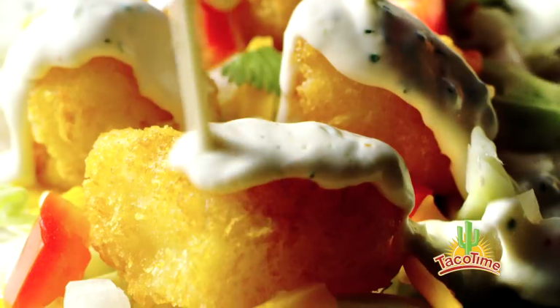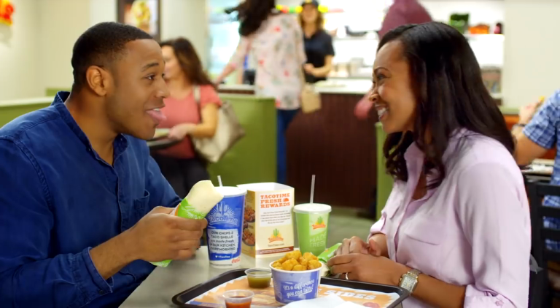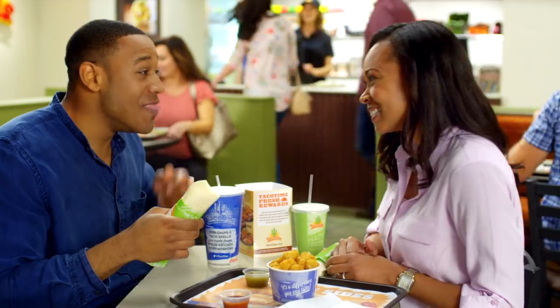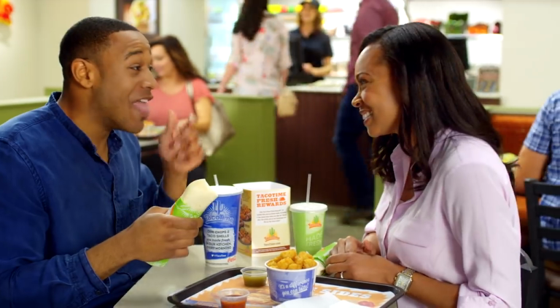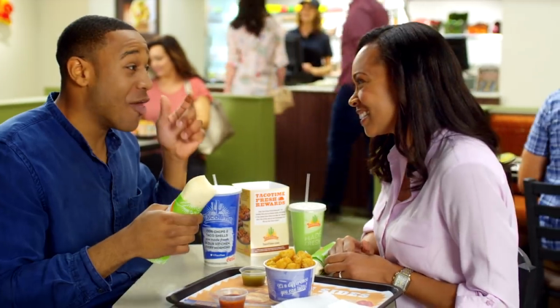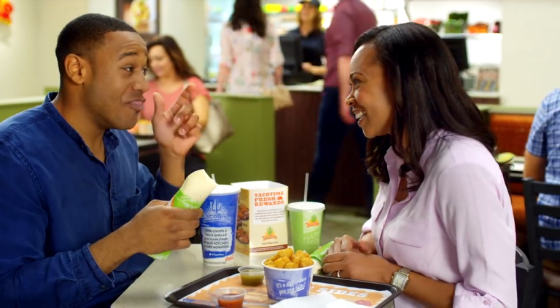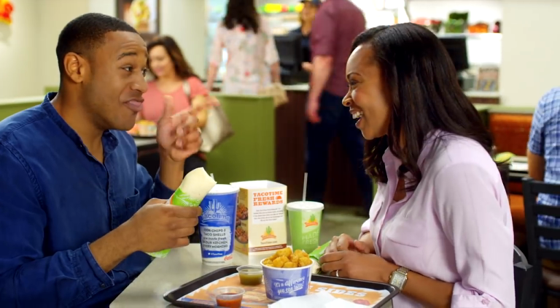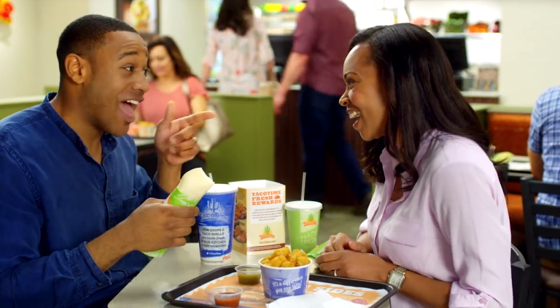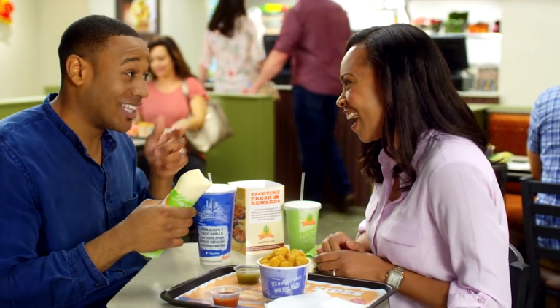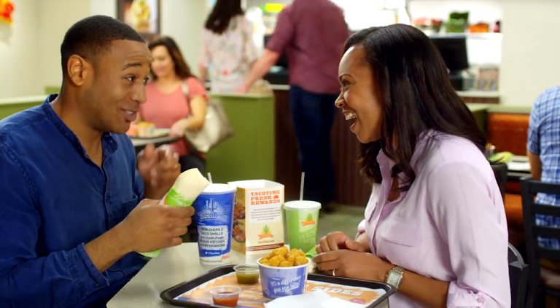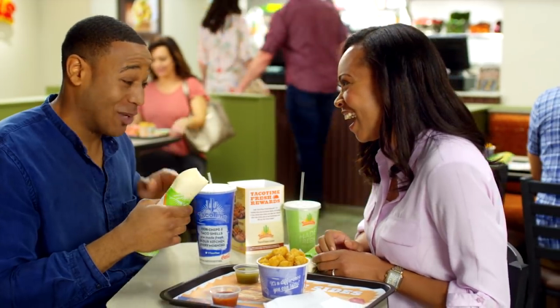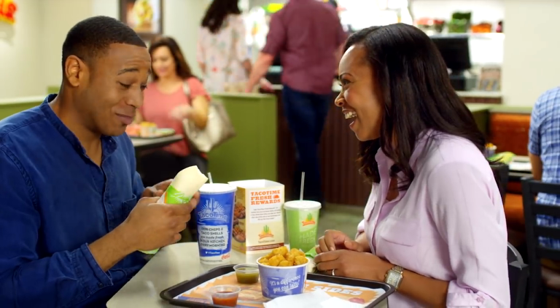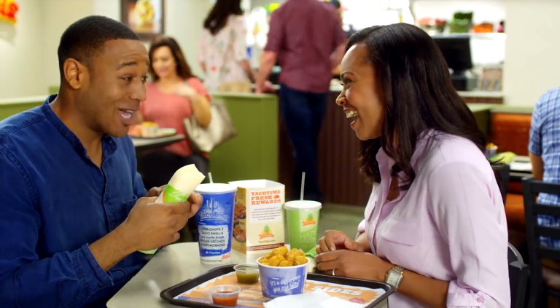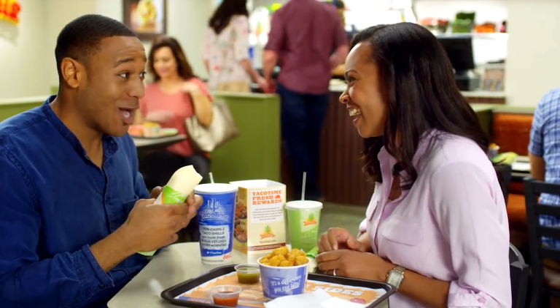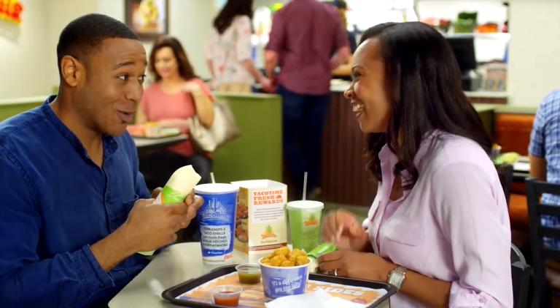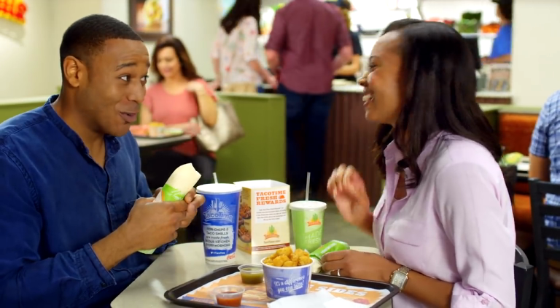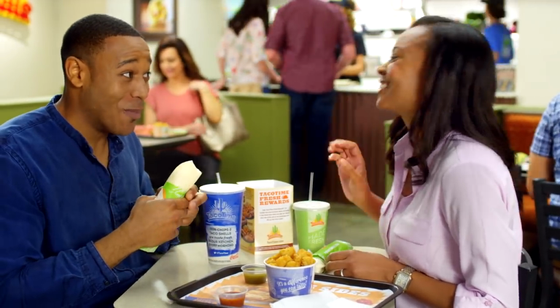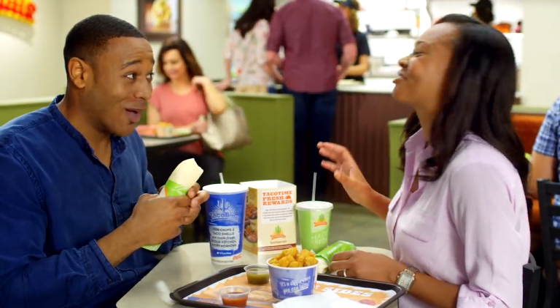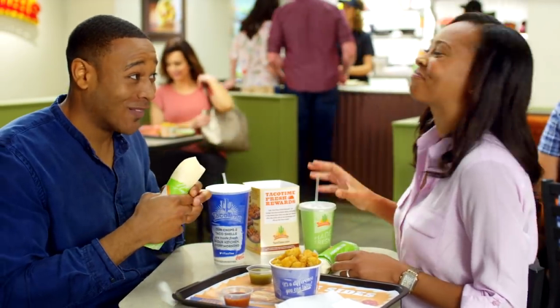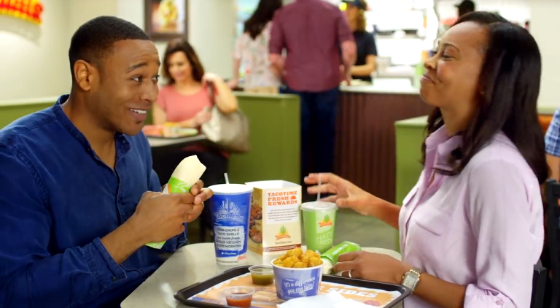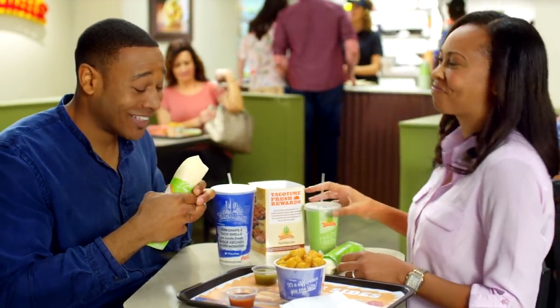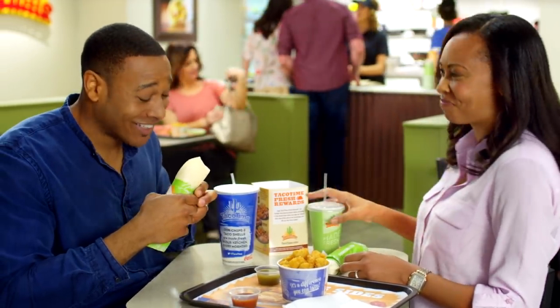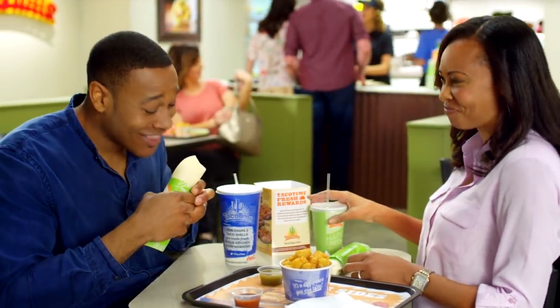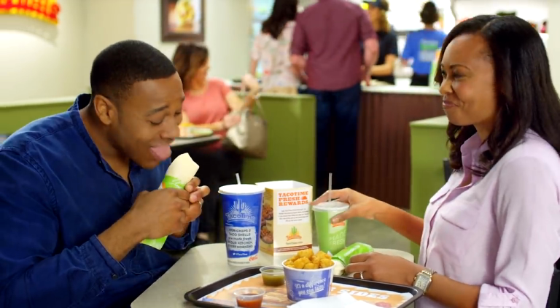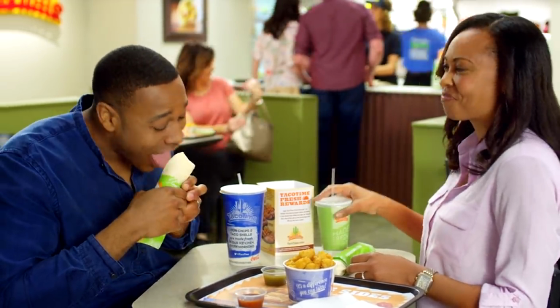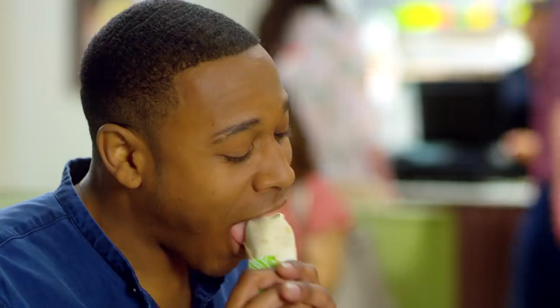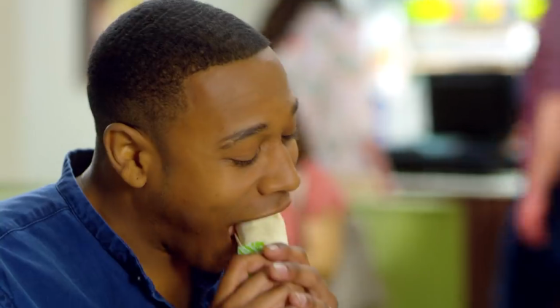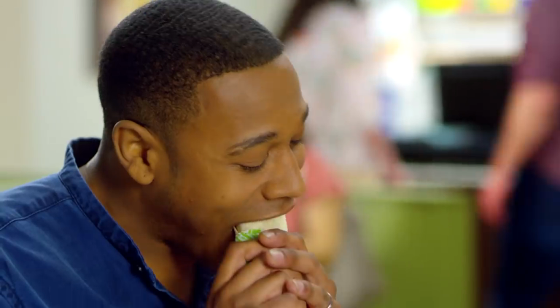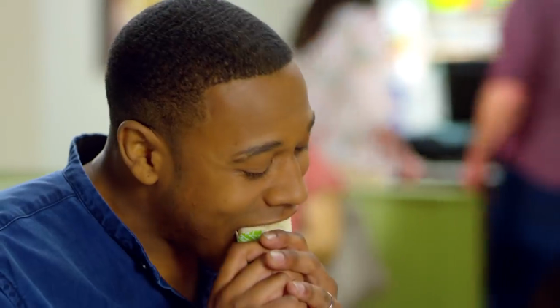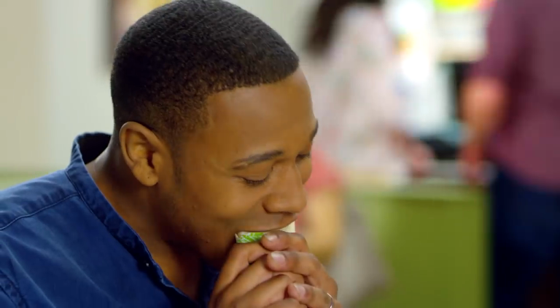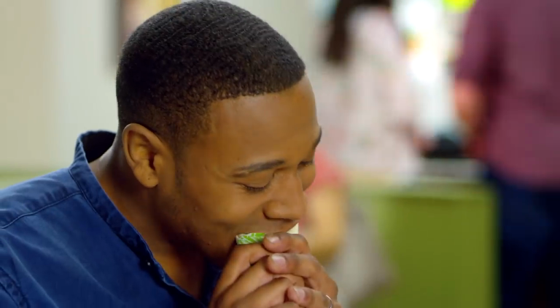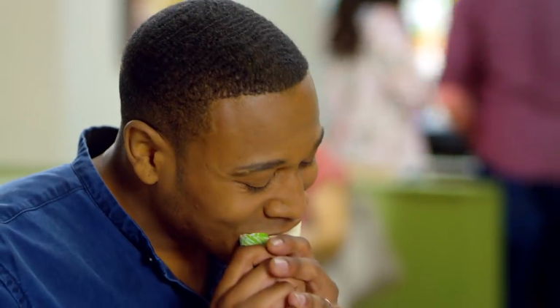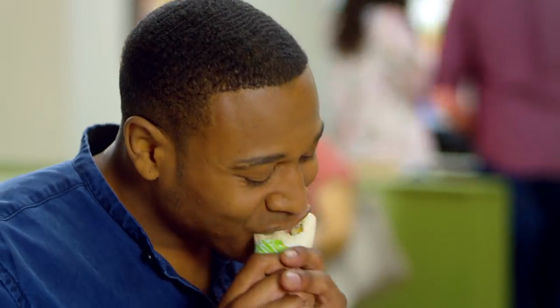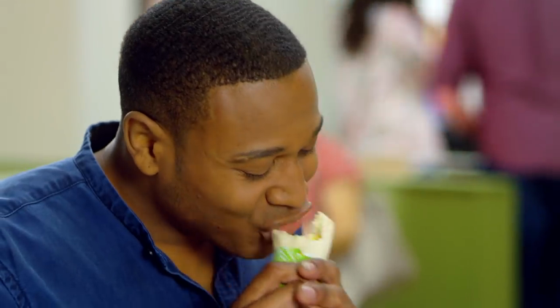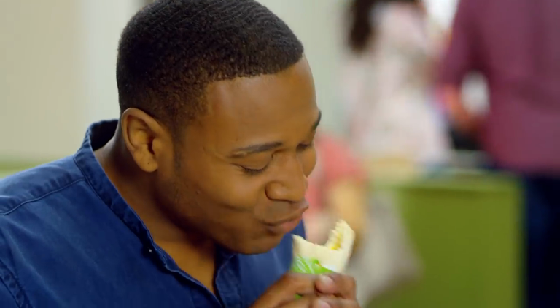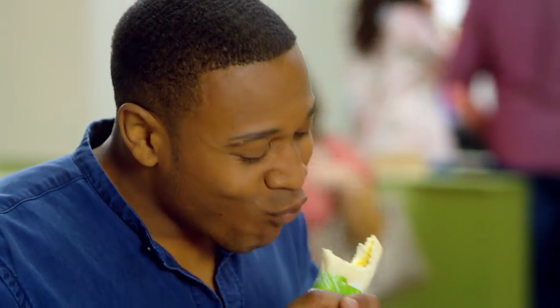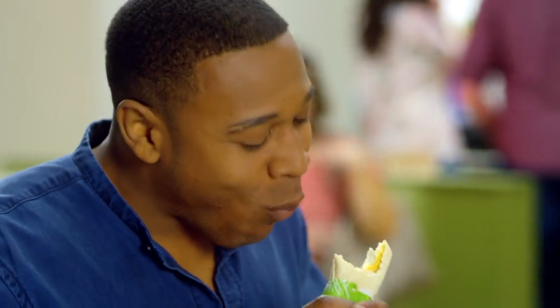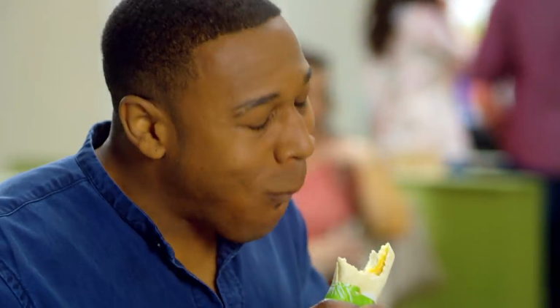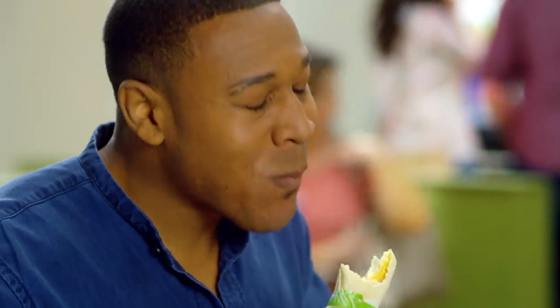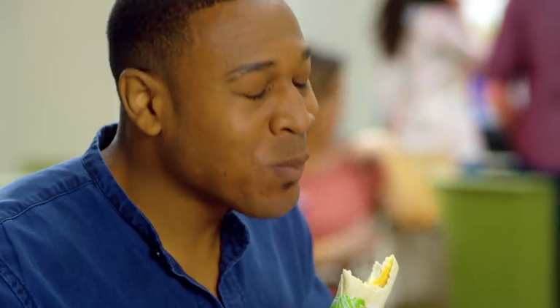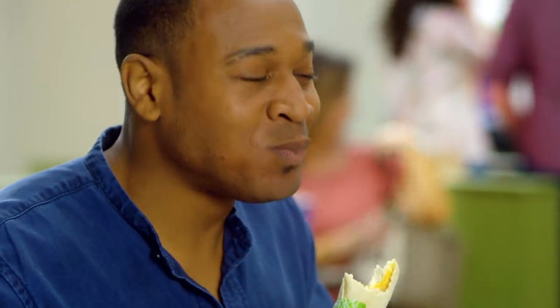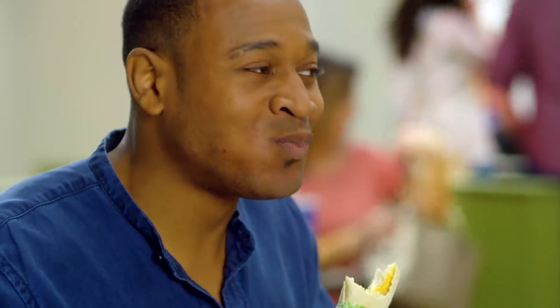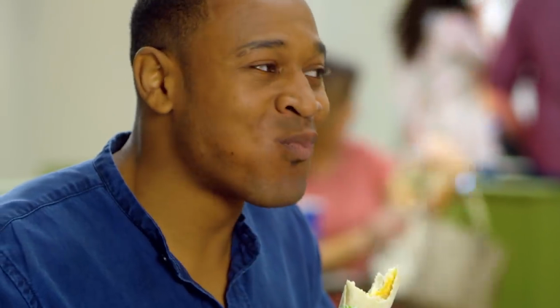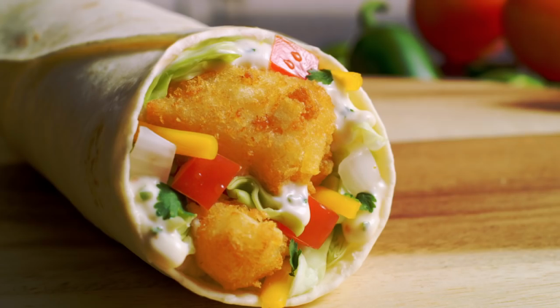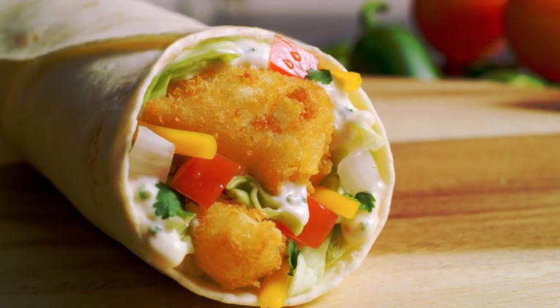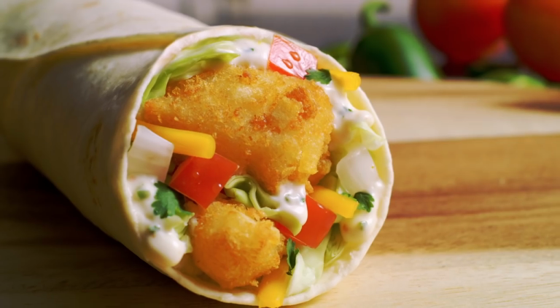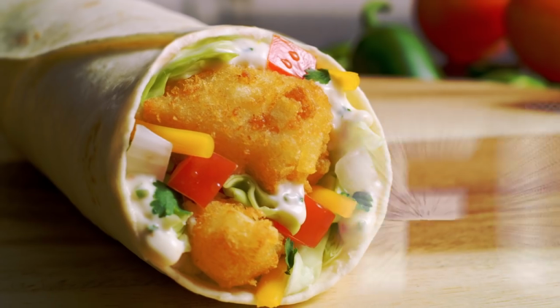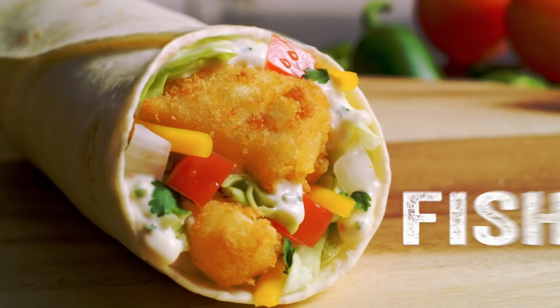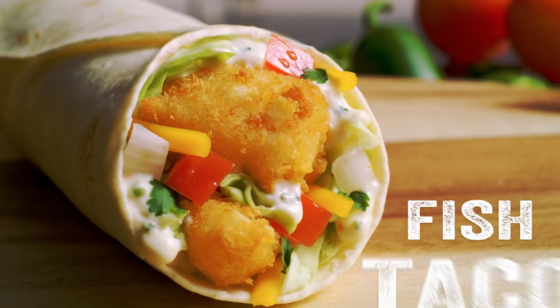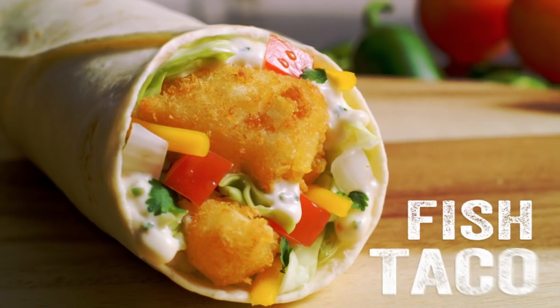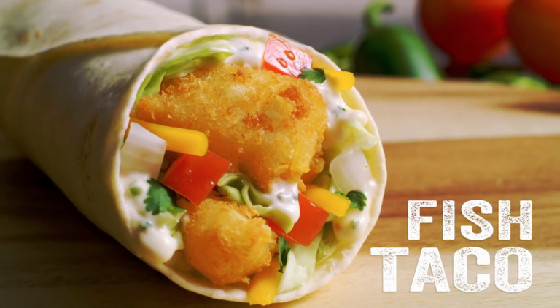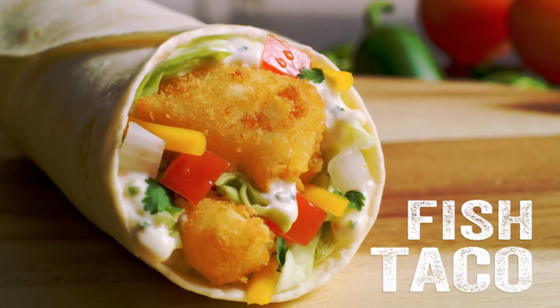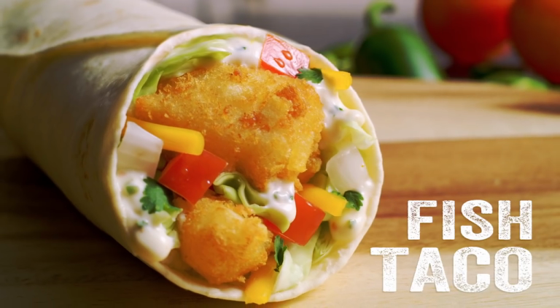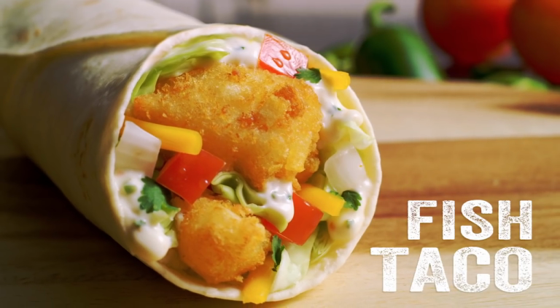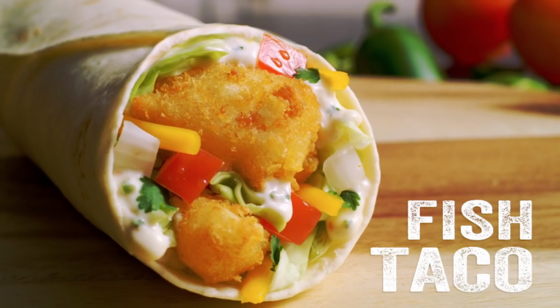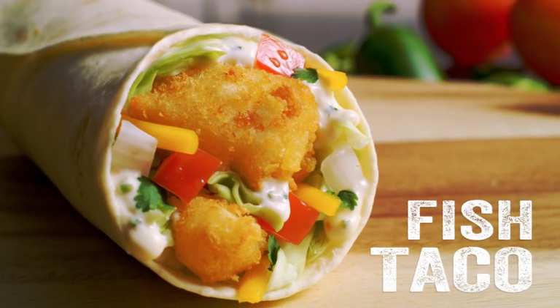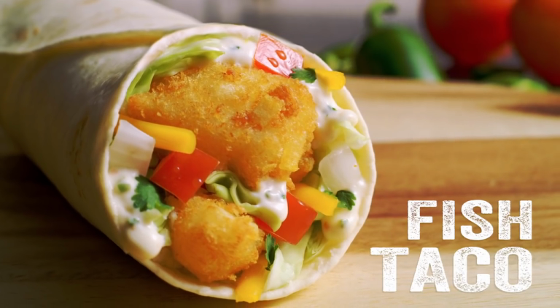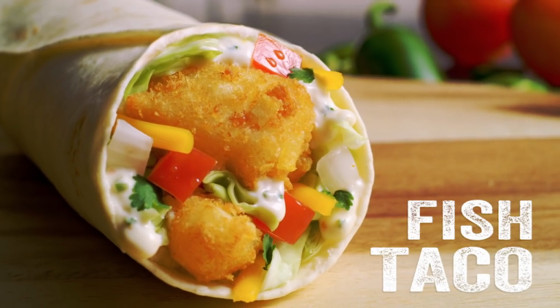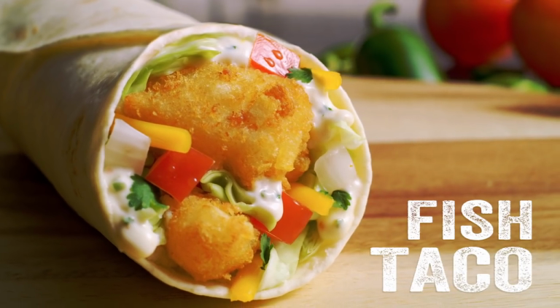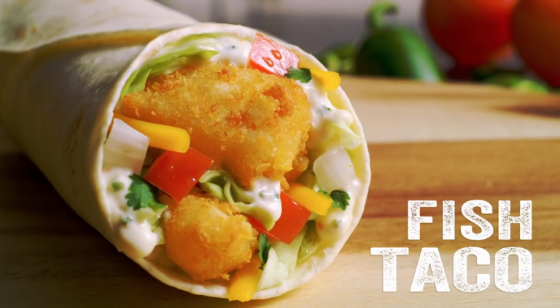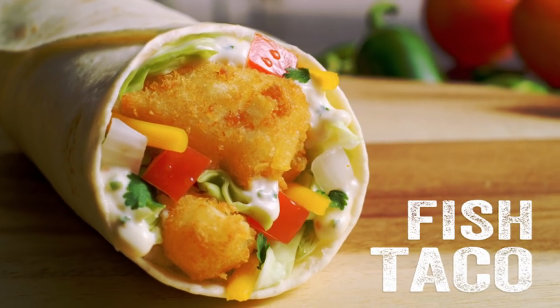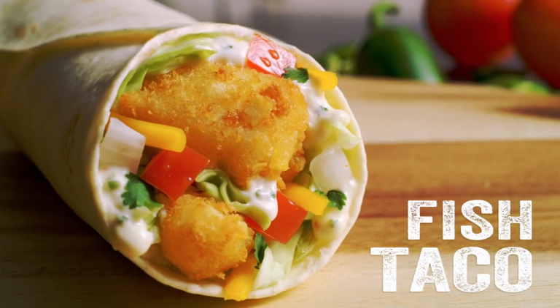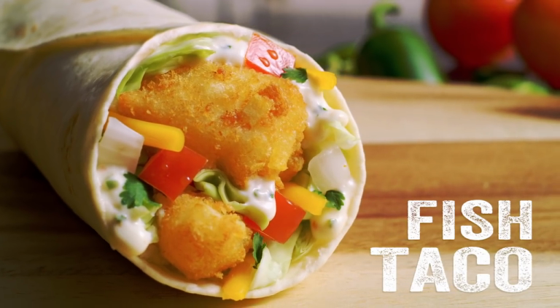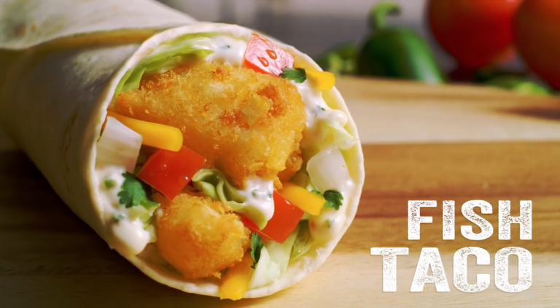Now that's what I'm taco-ing about. The Fish Taco at Taco Time — where real ingredients make better food.